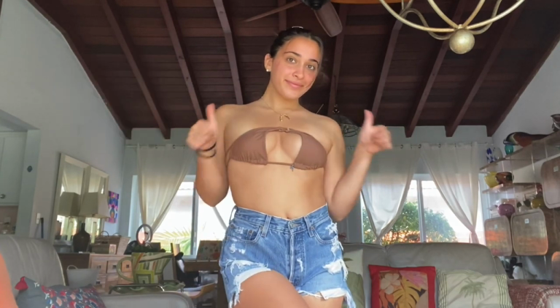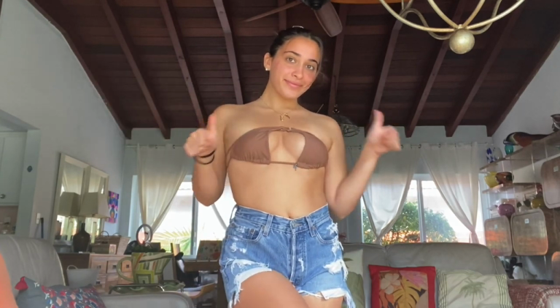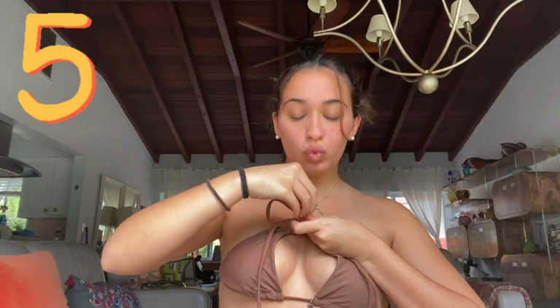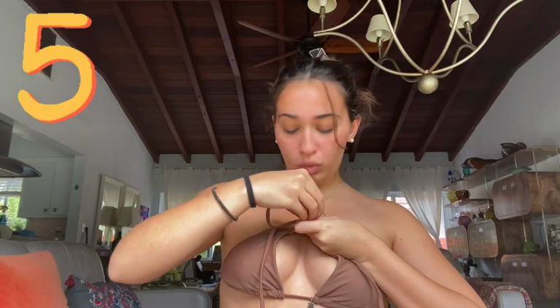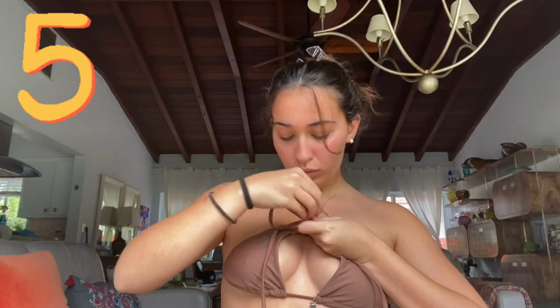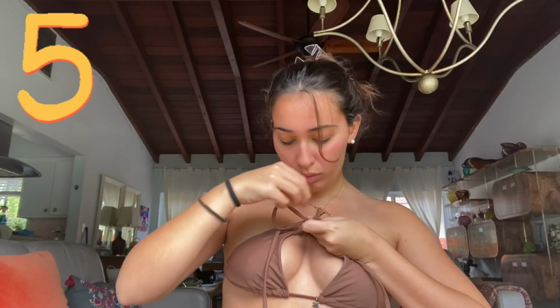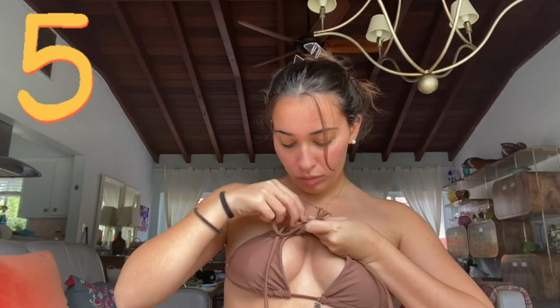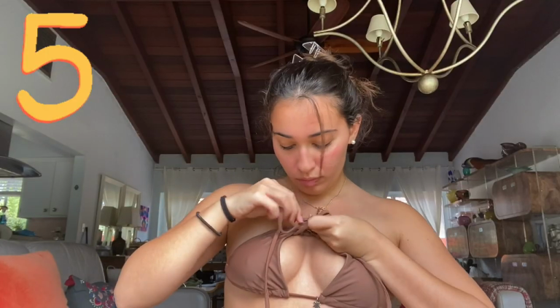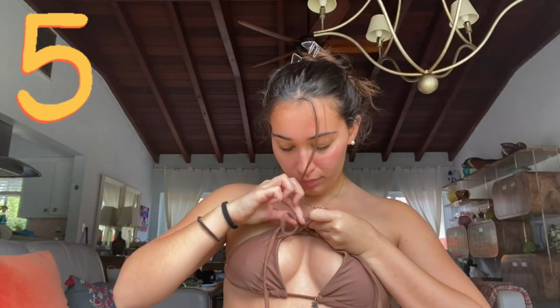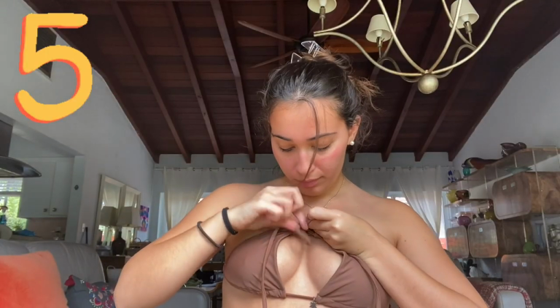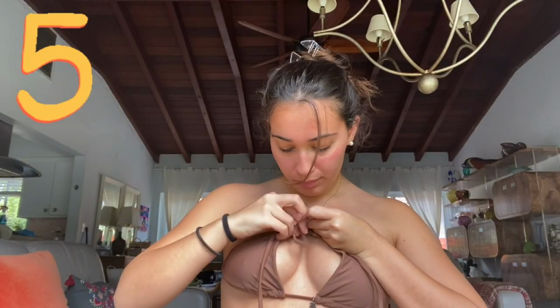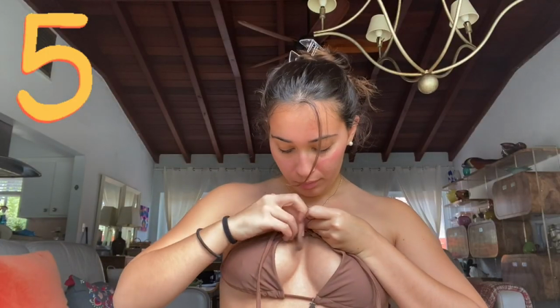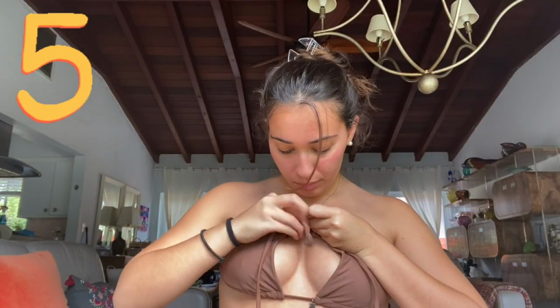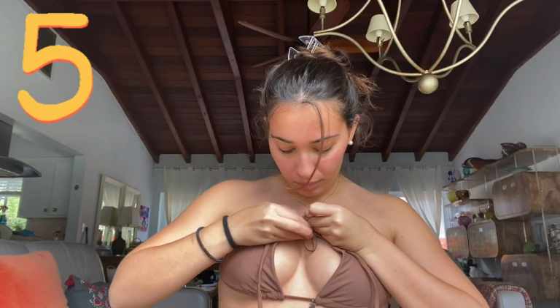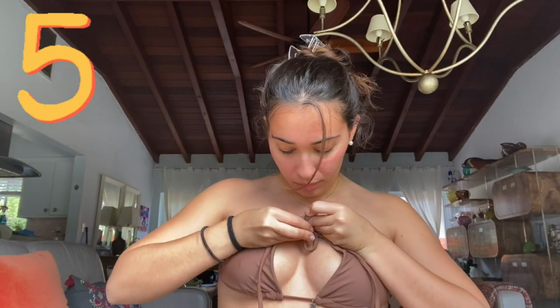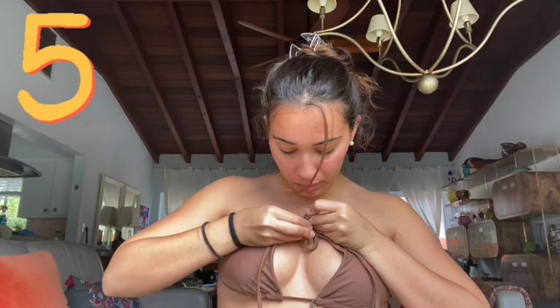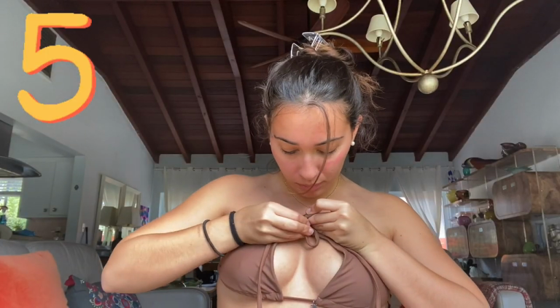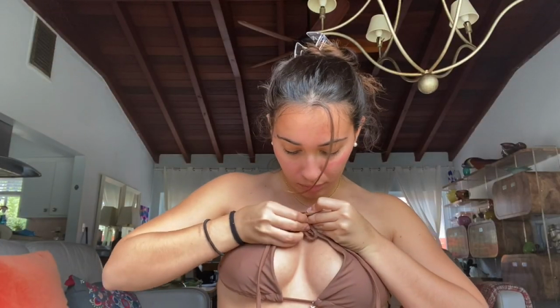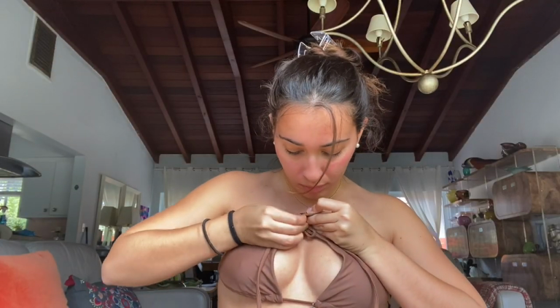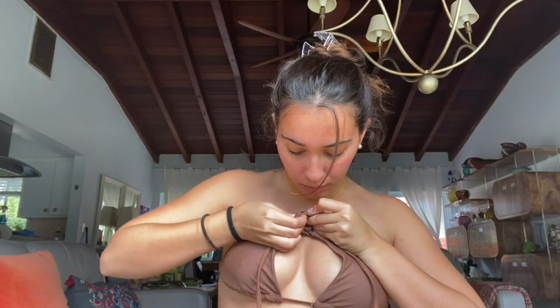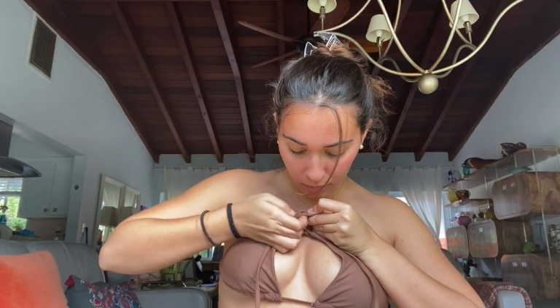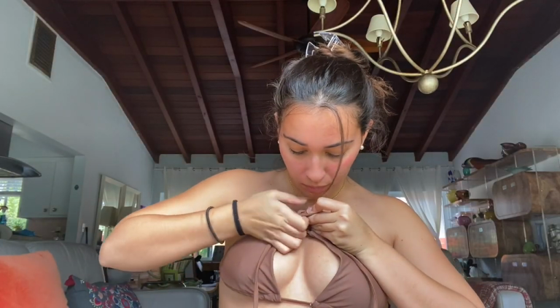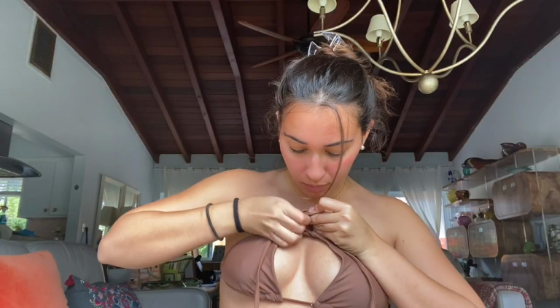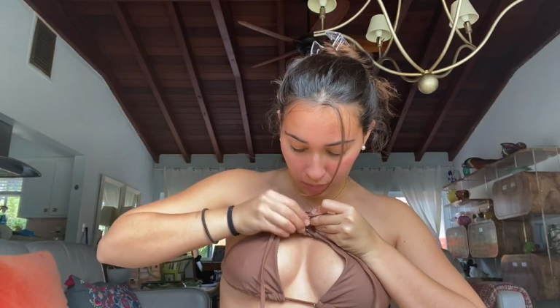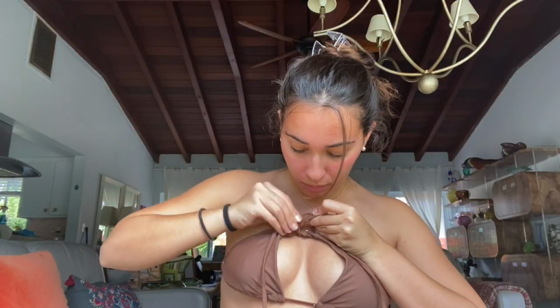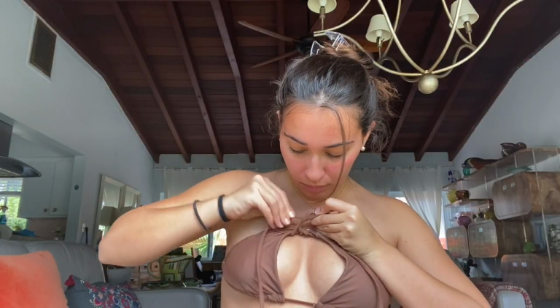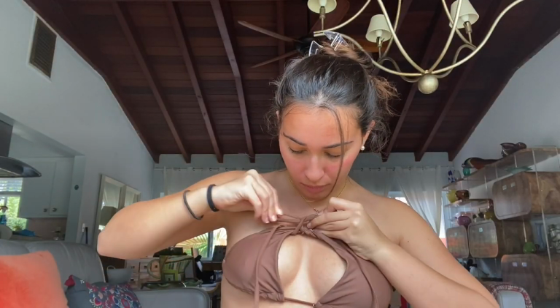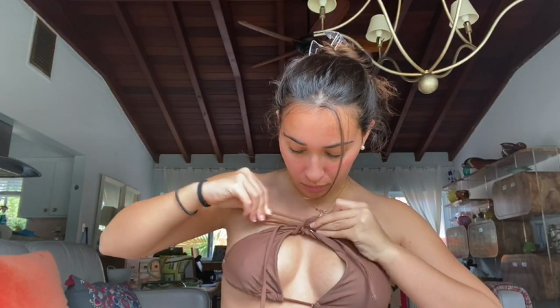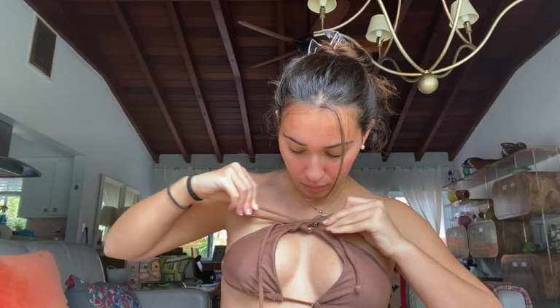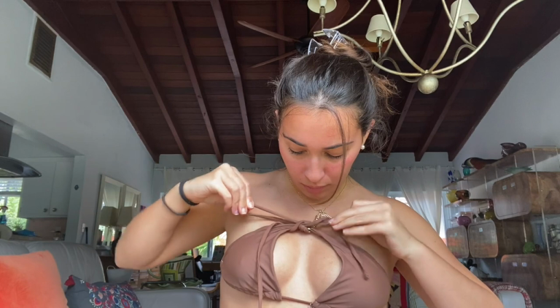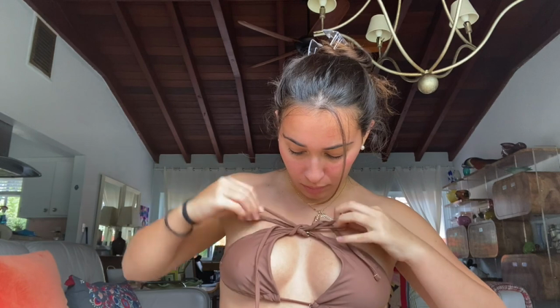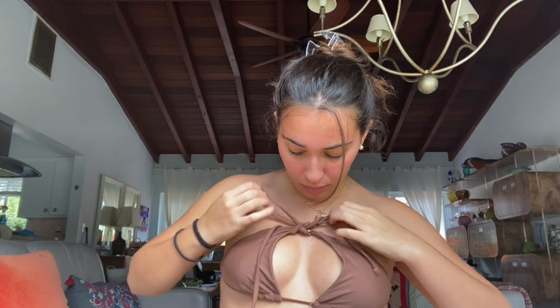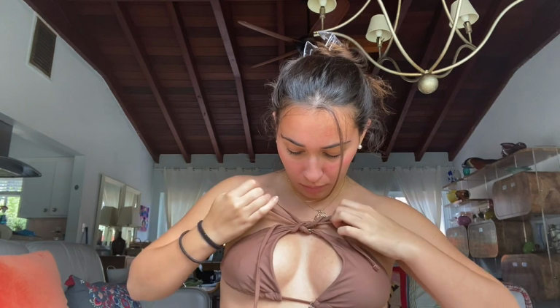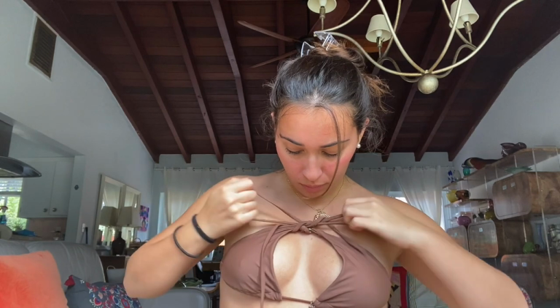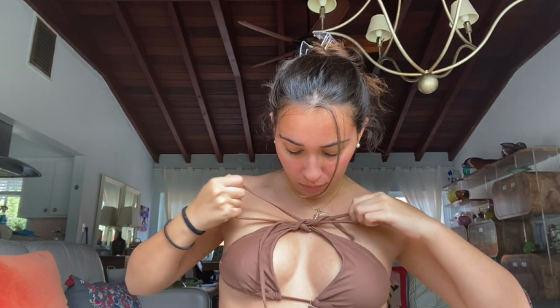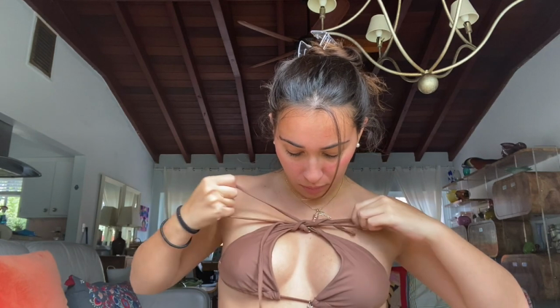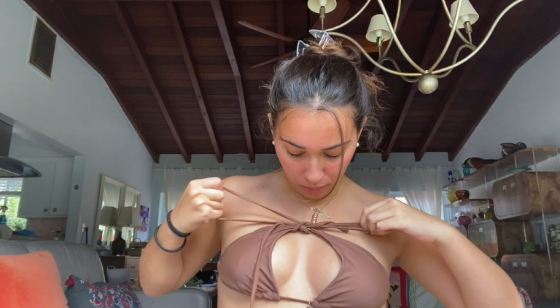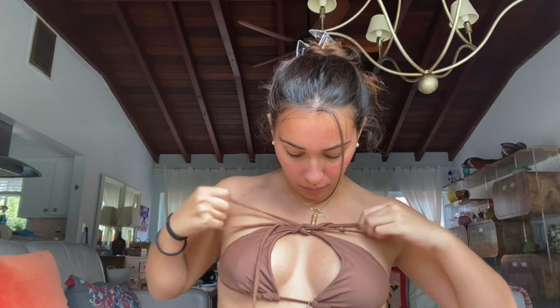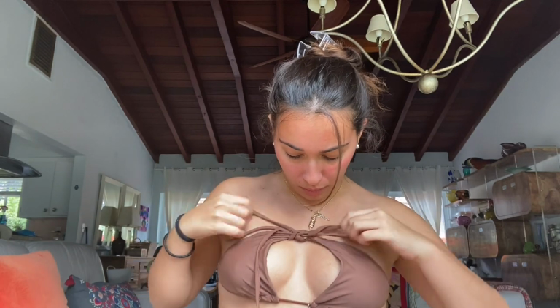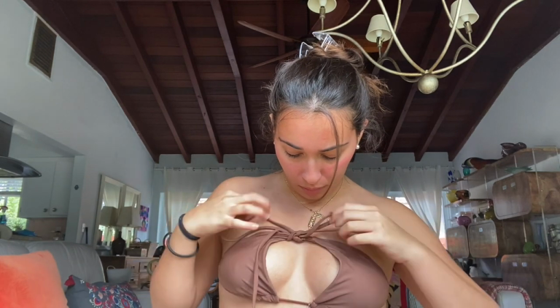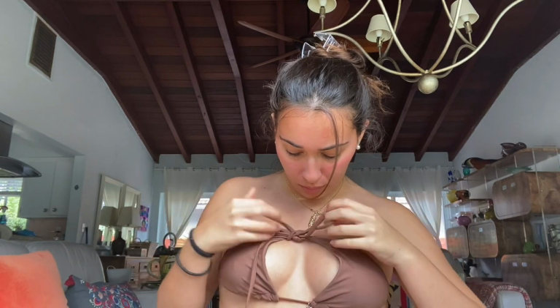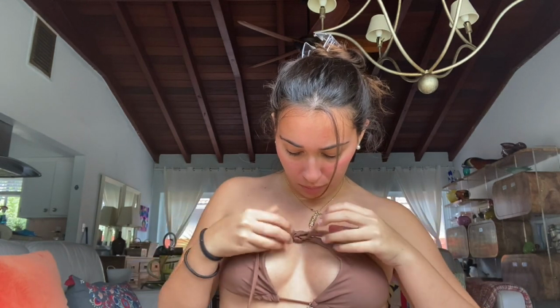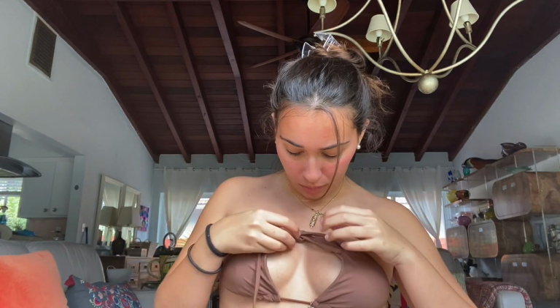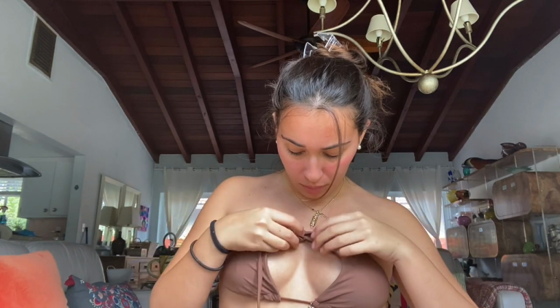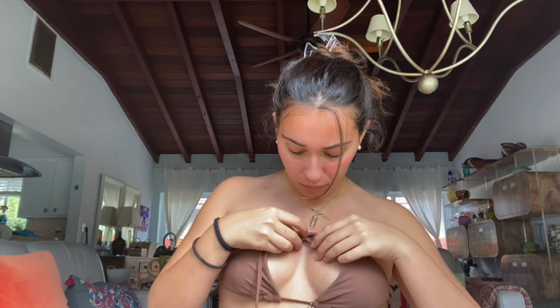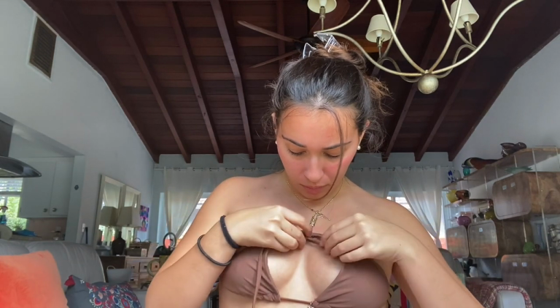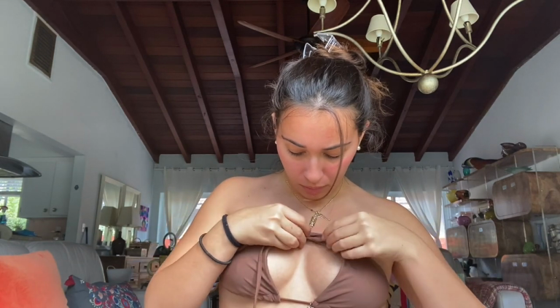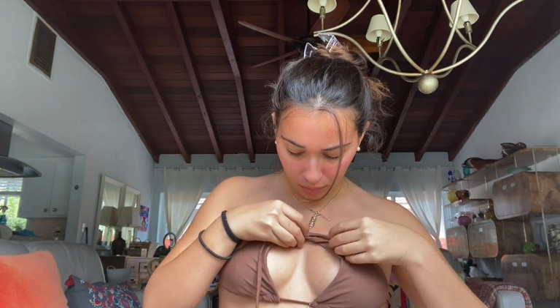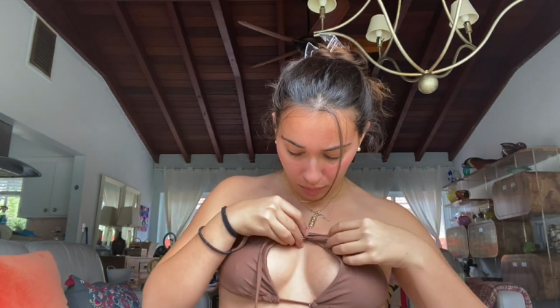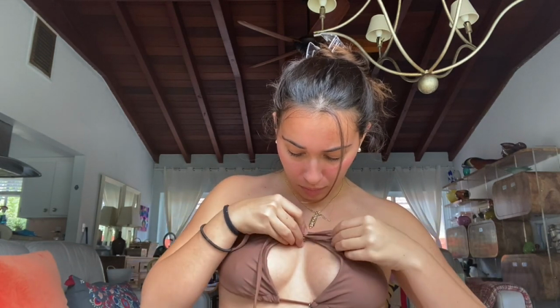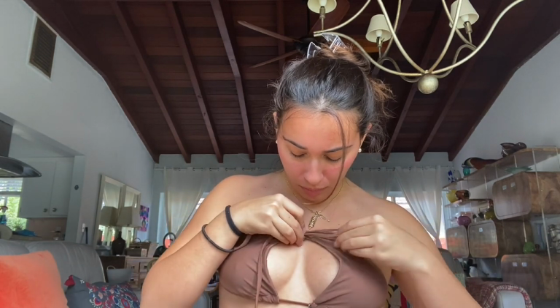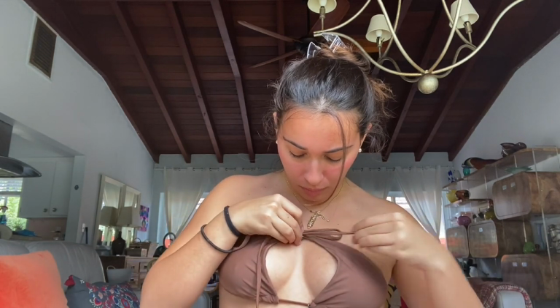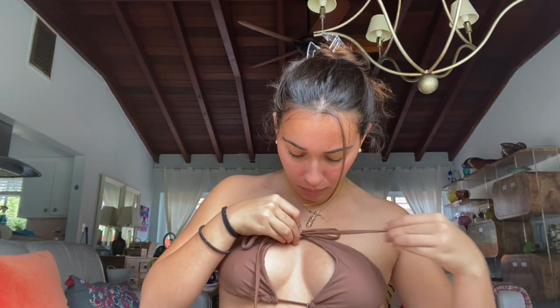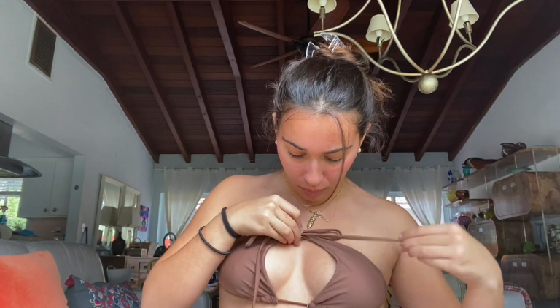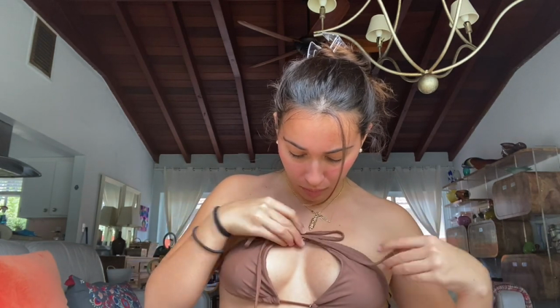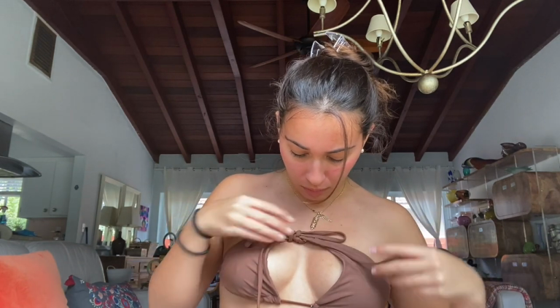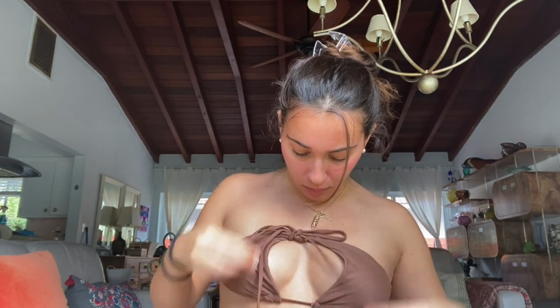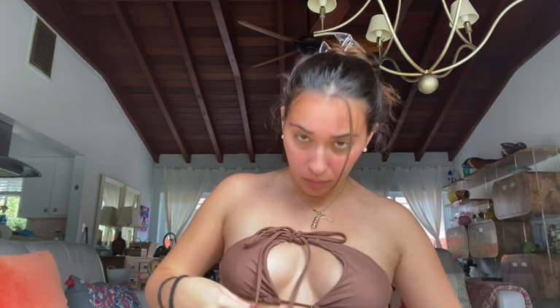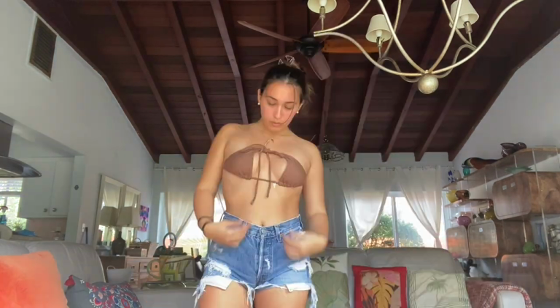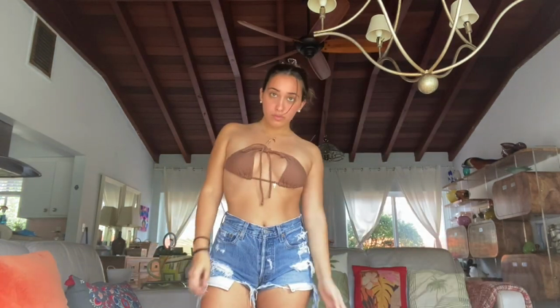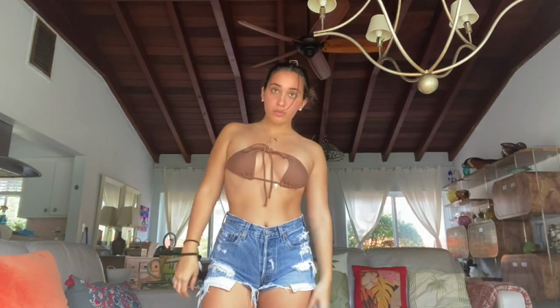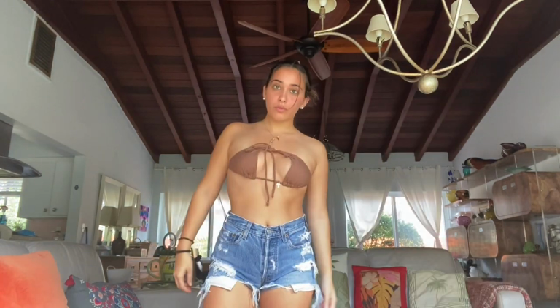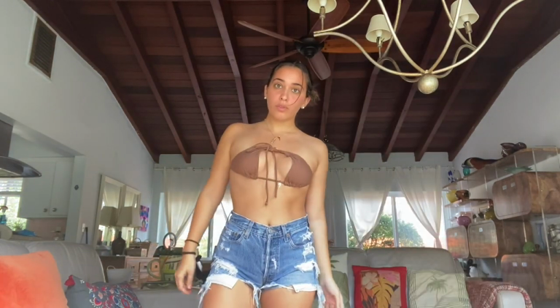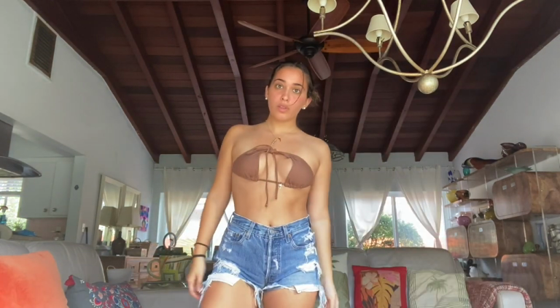This is another strapless look, but we're going to make a little tie bow at the front. Just tie both top strings together at the front.